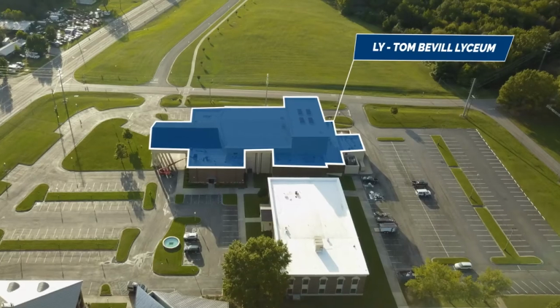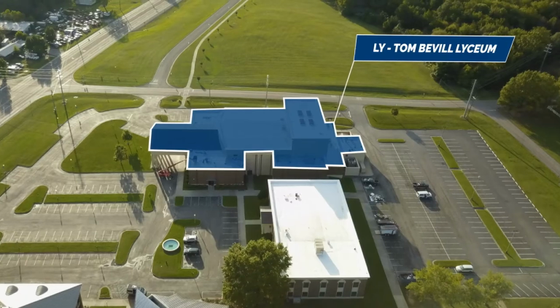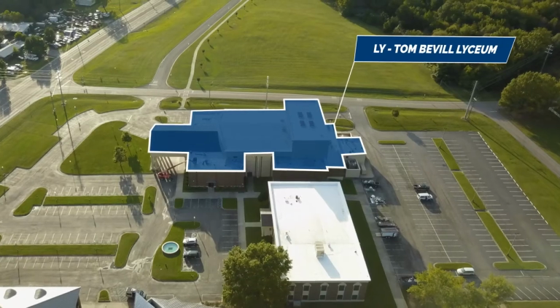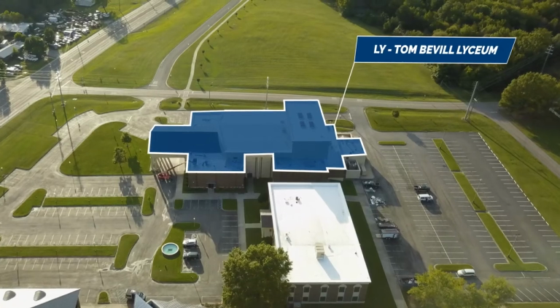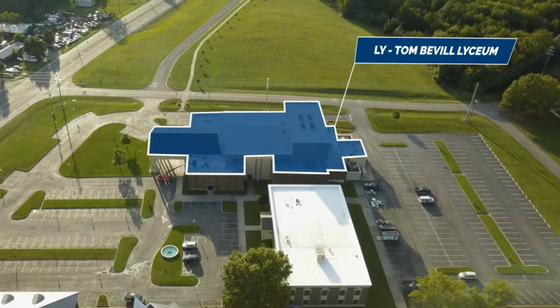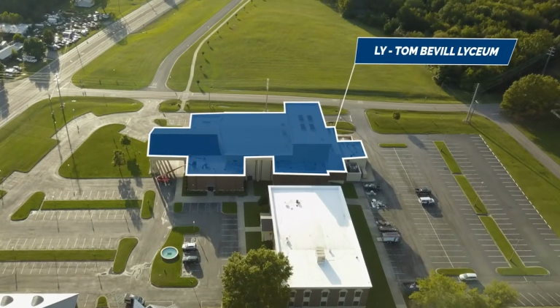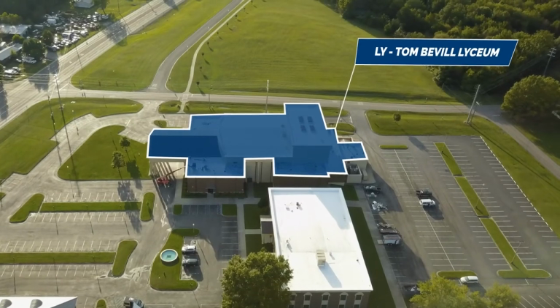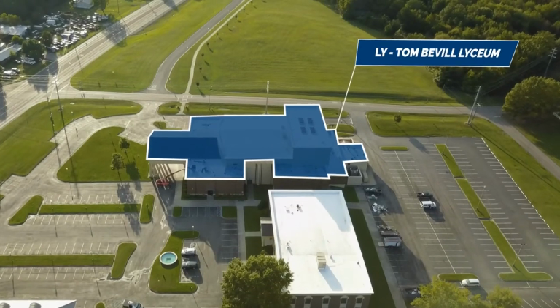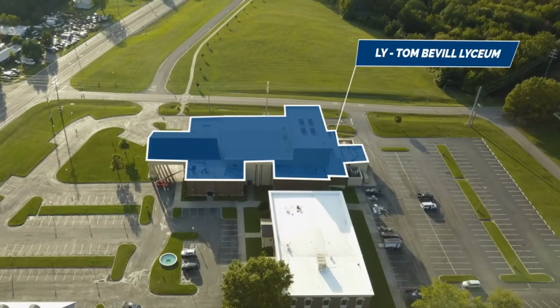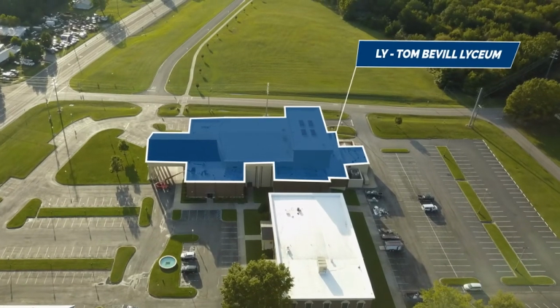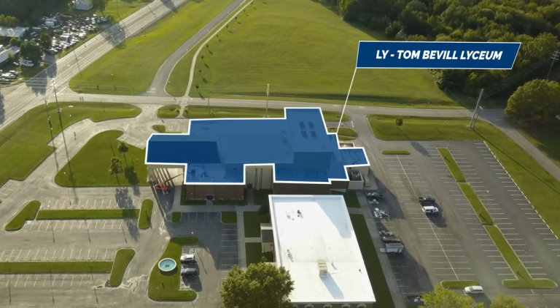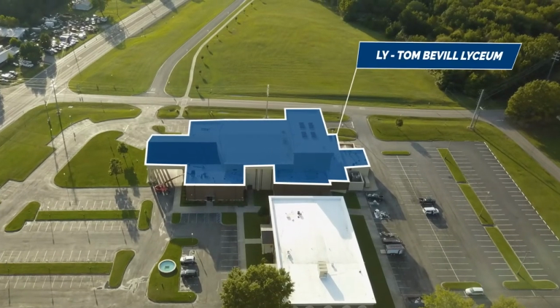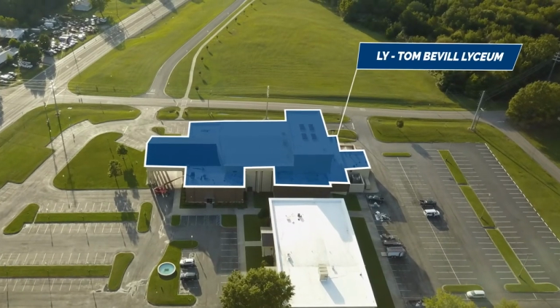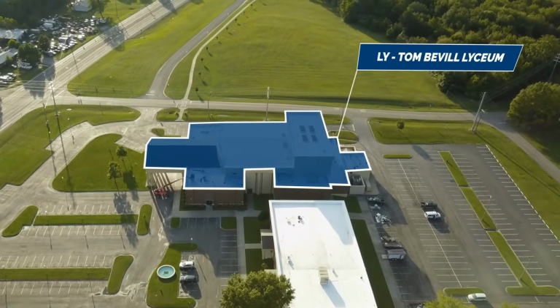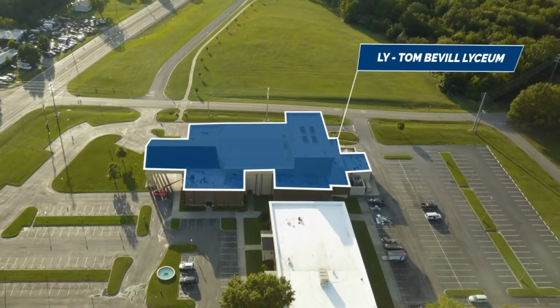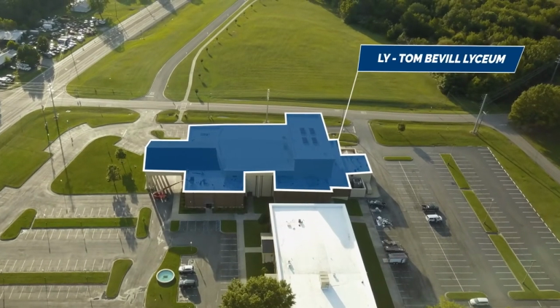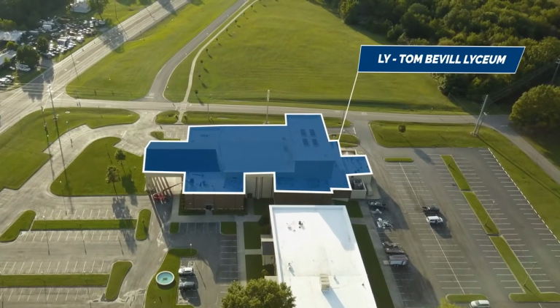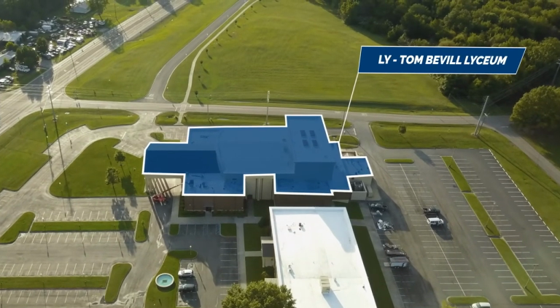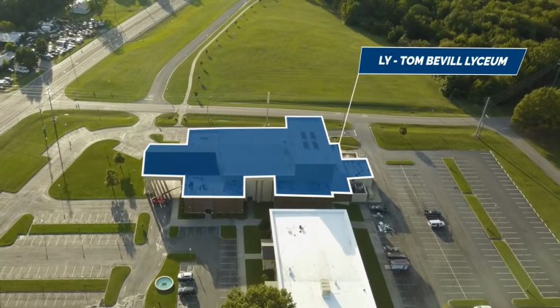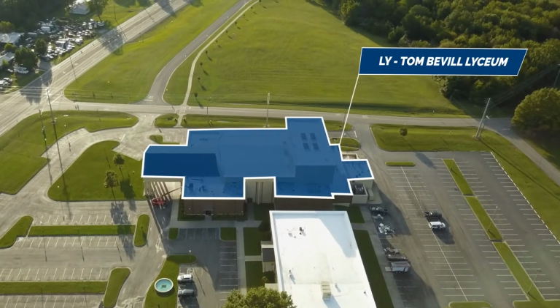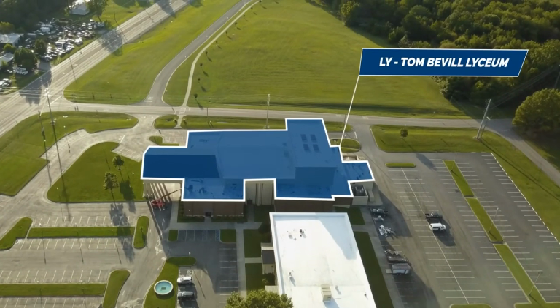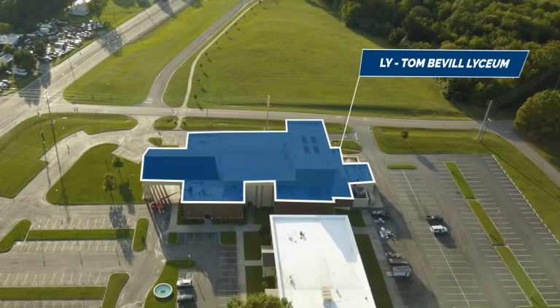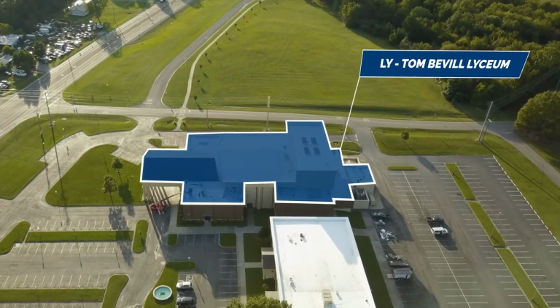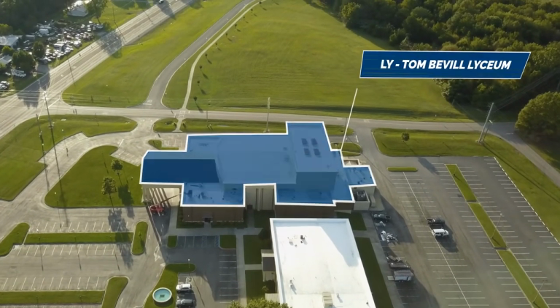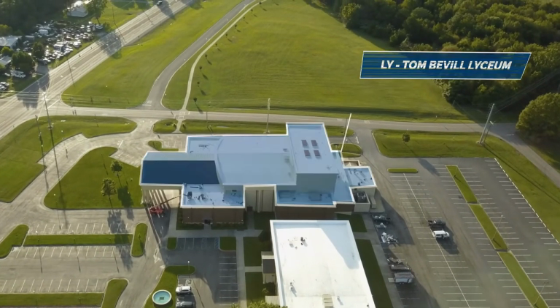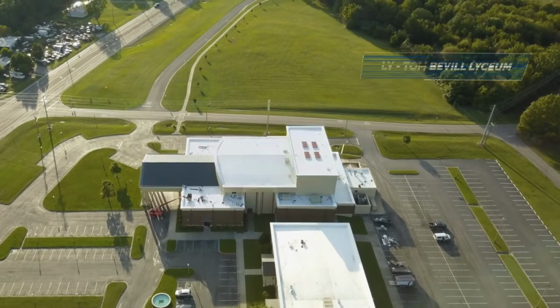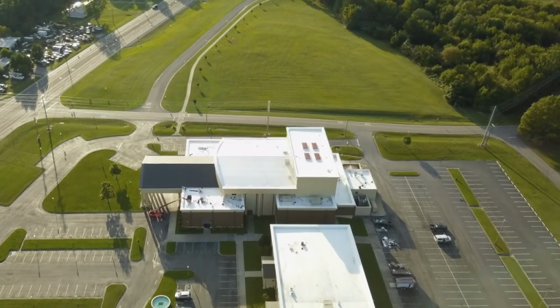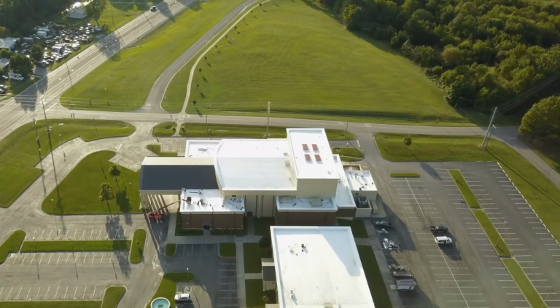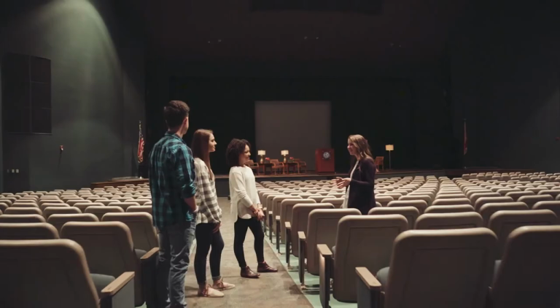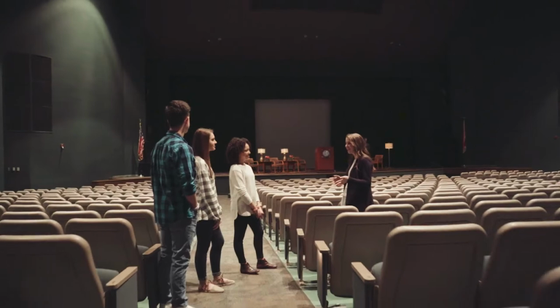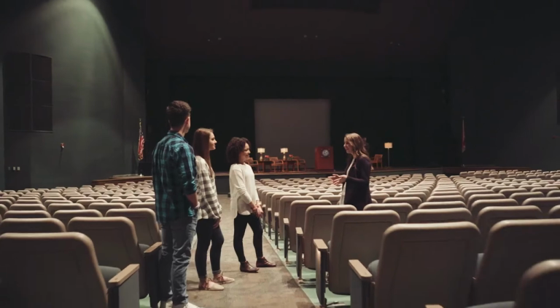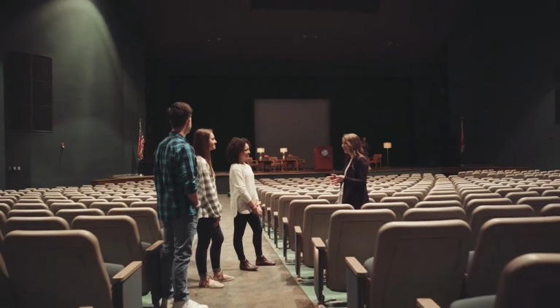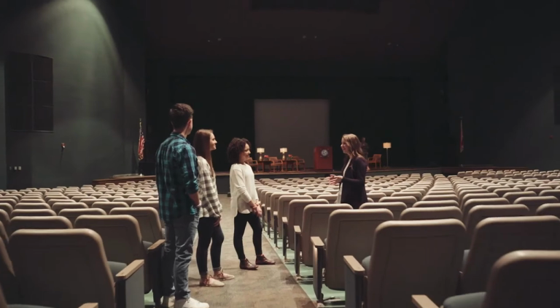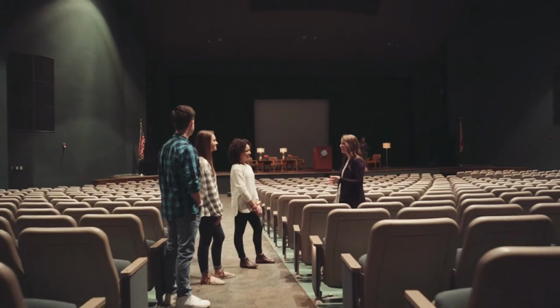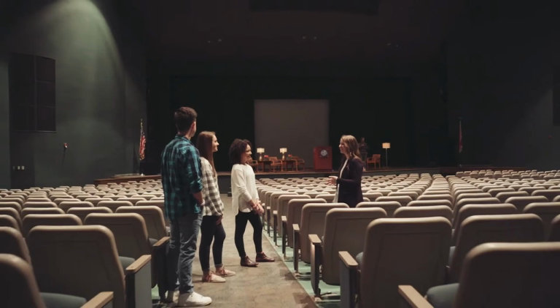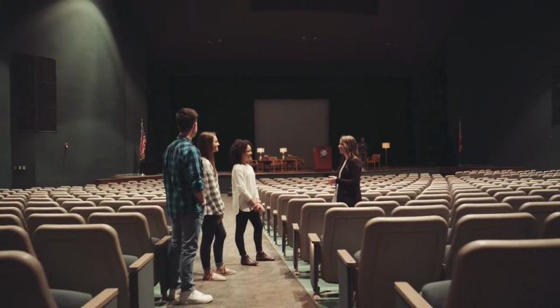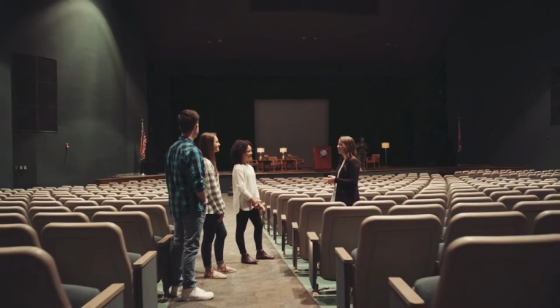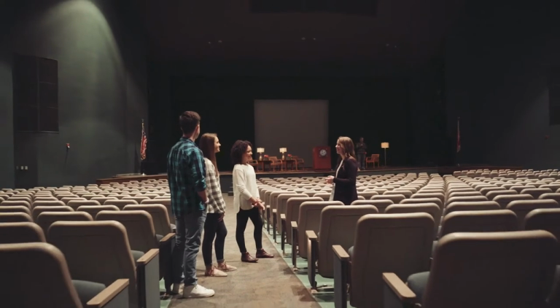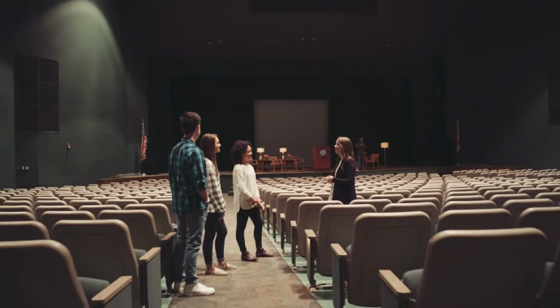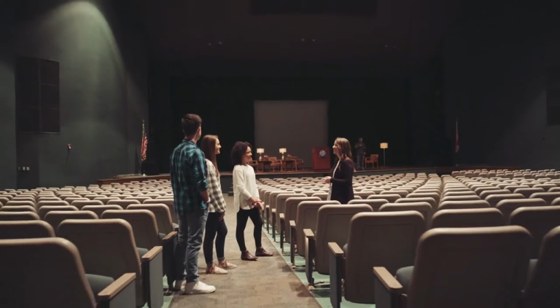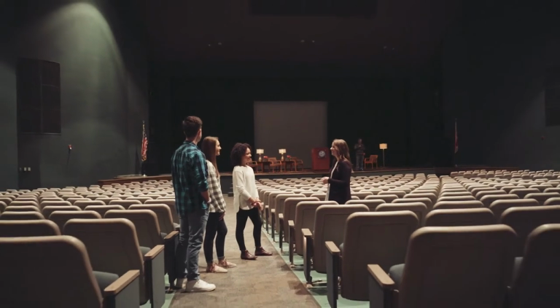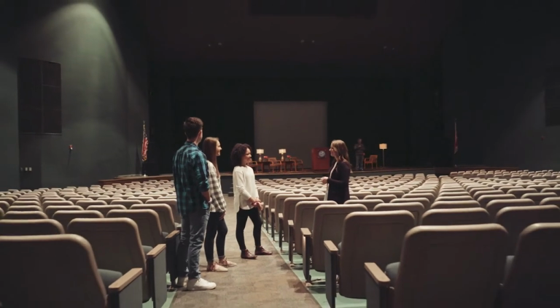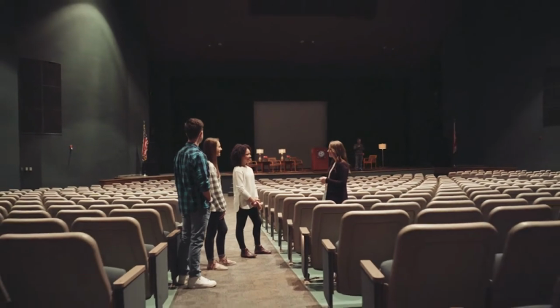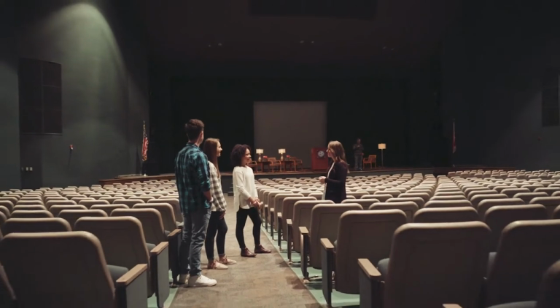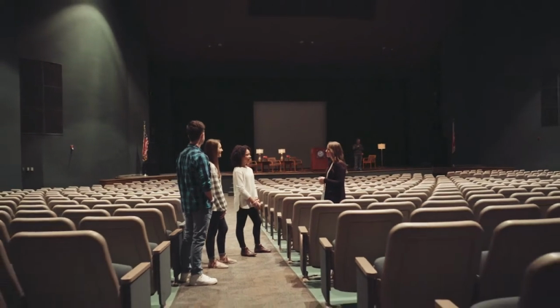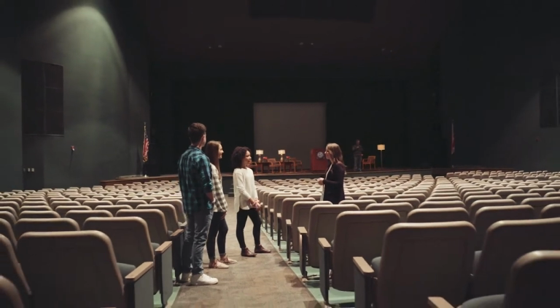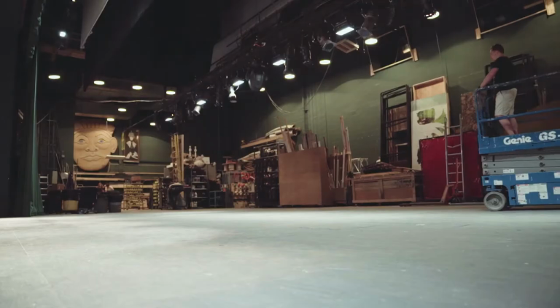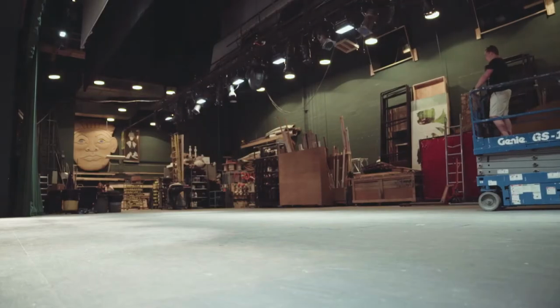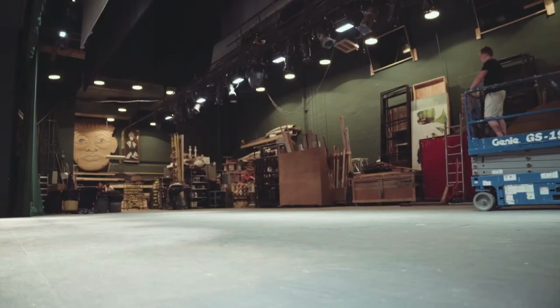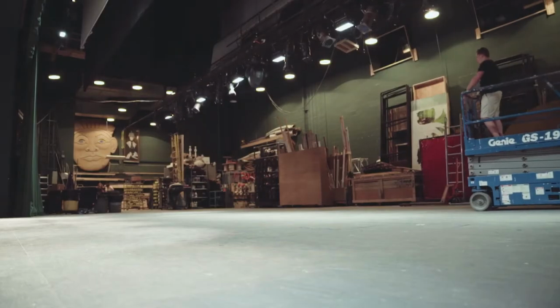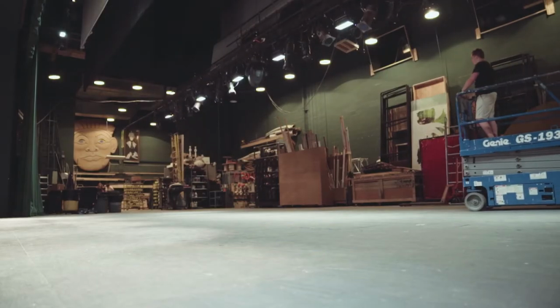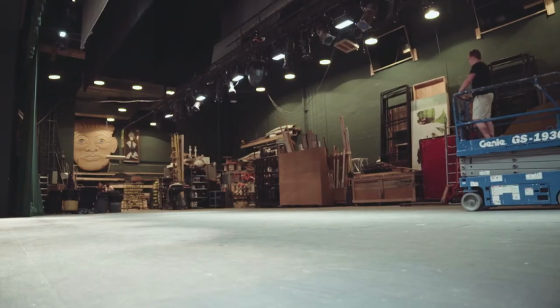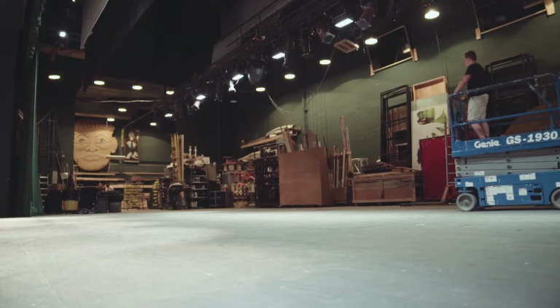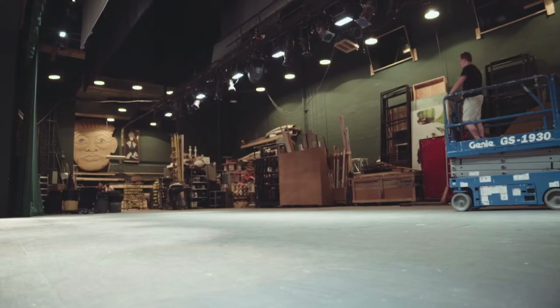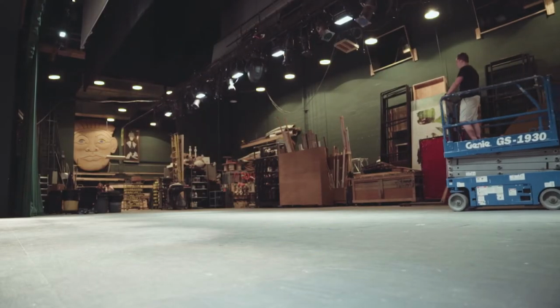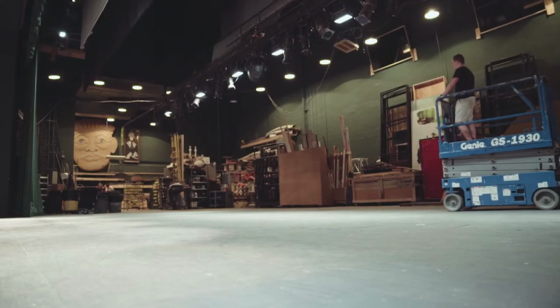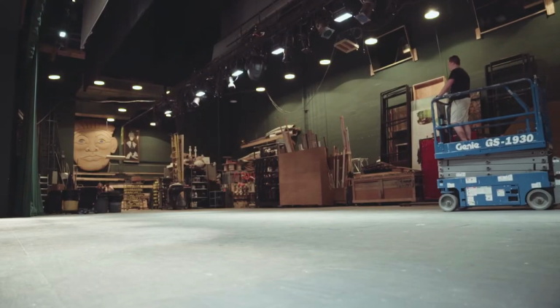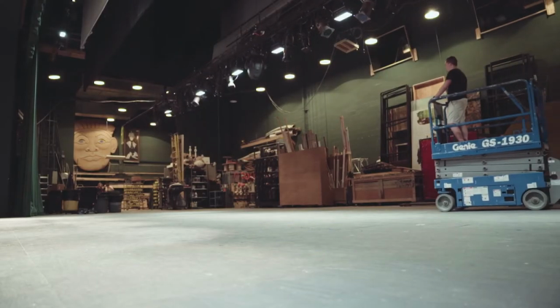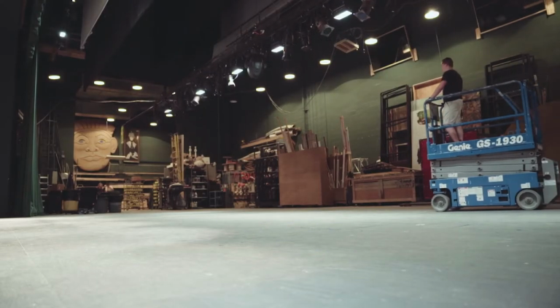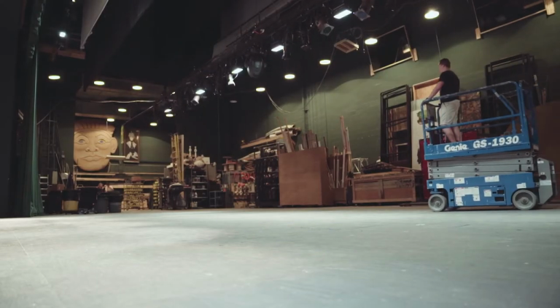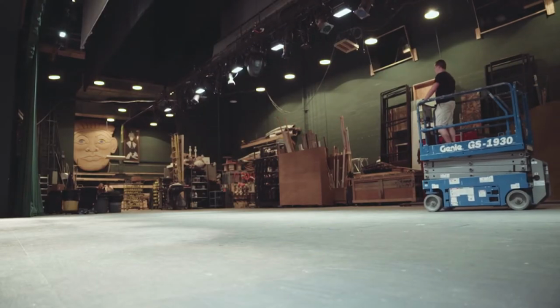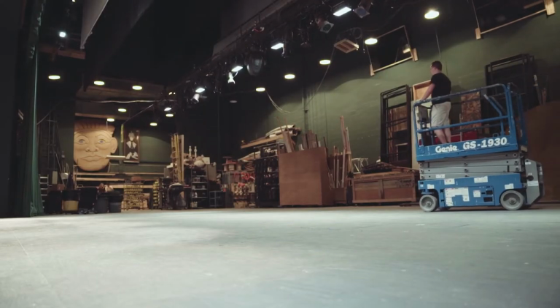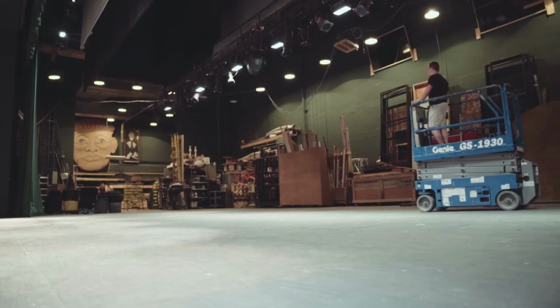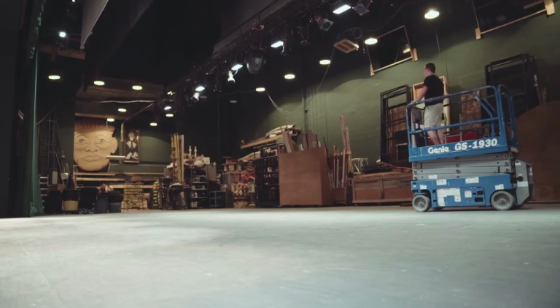The Tombeville Lyceum is home to our Theater Program. The auditorium seats 724 and has two viewing rooms upstairs.